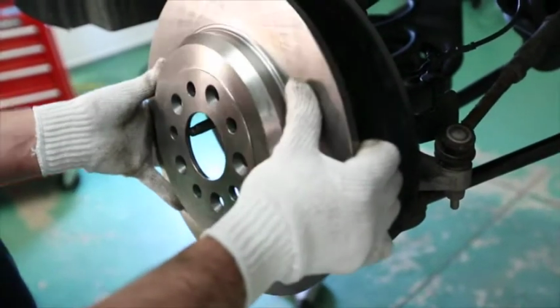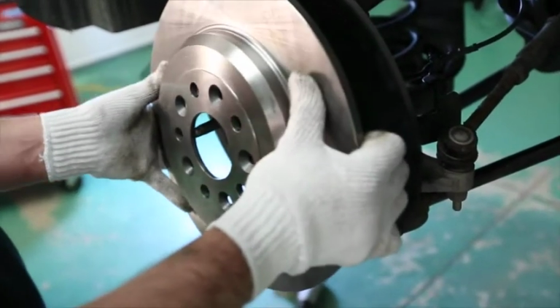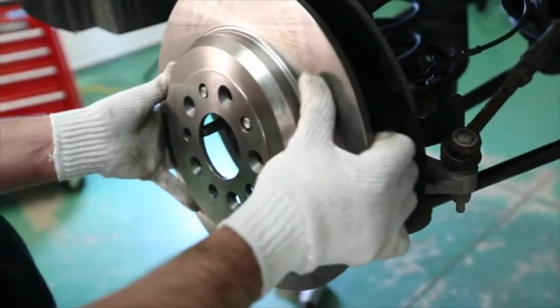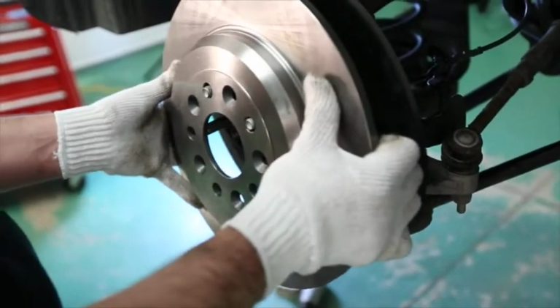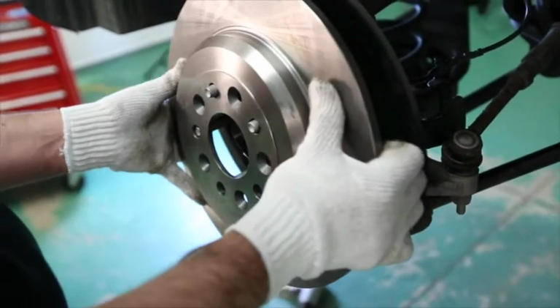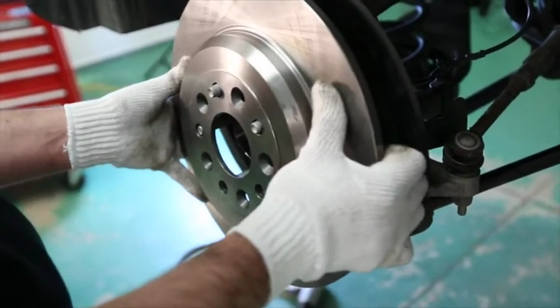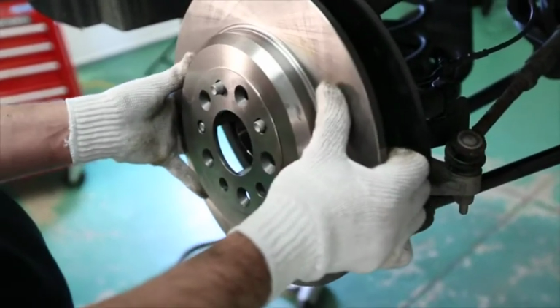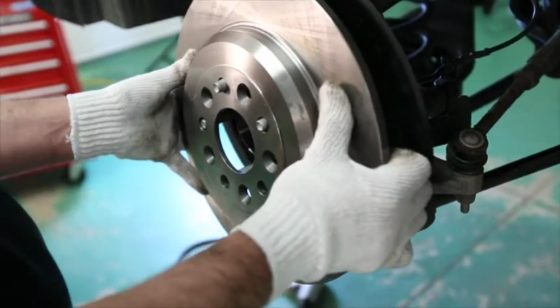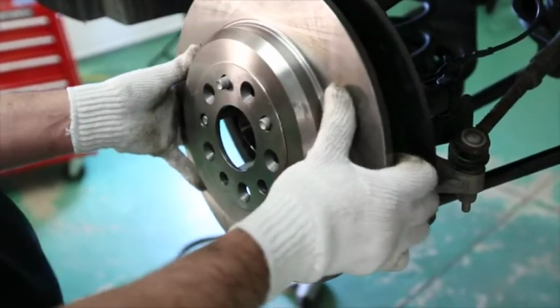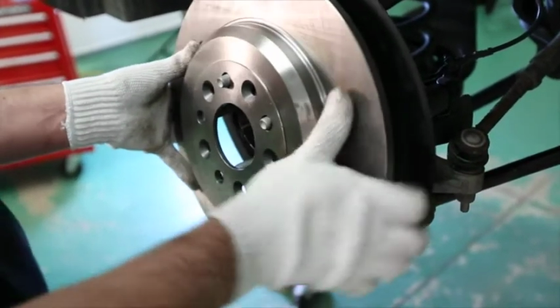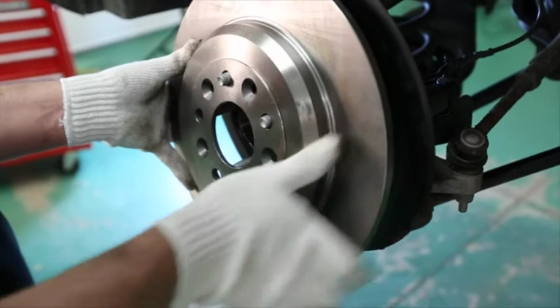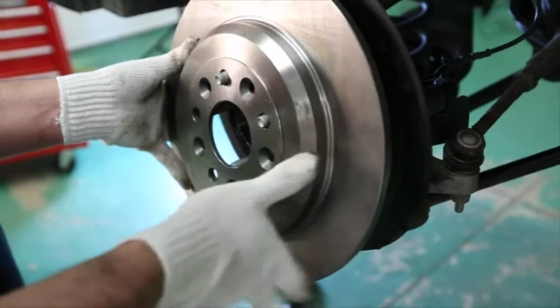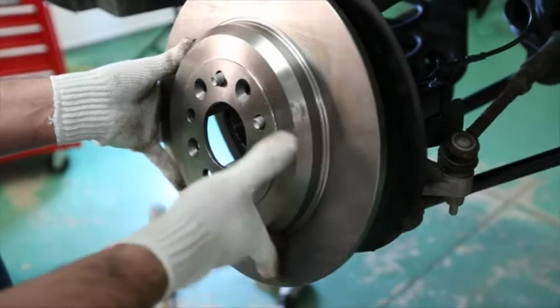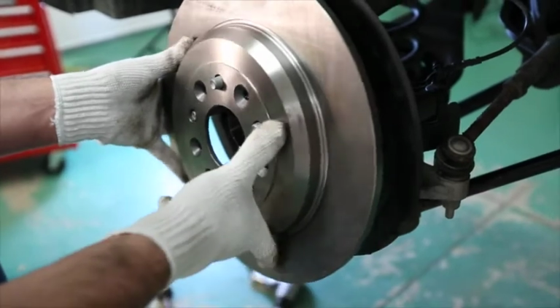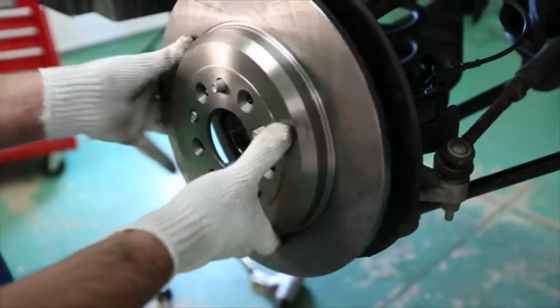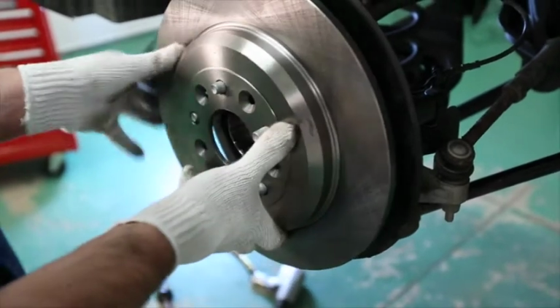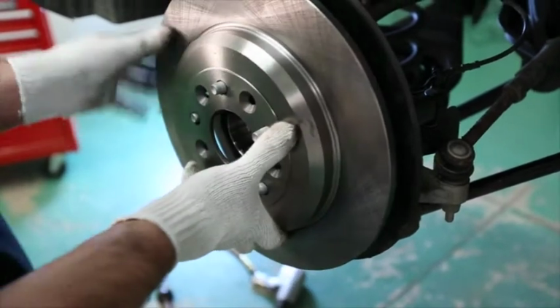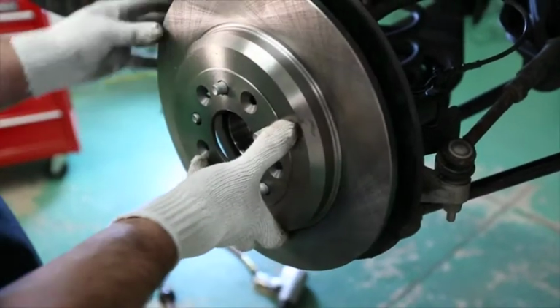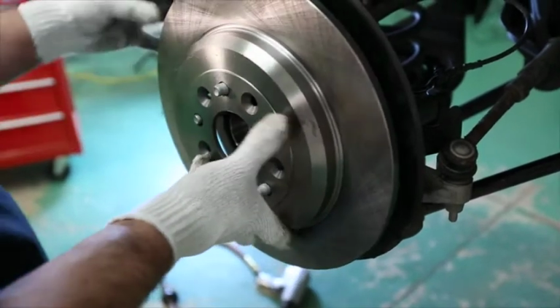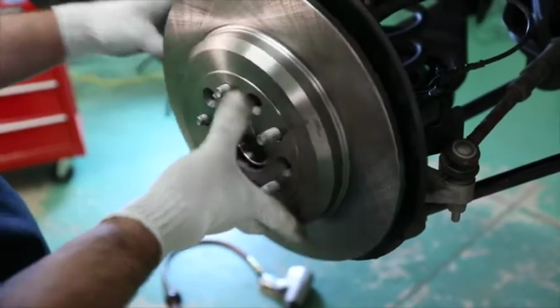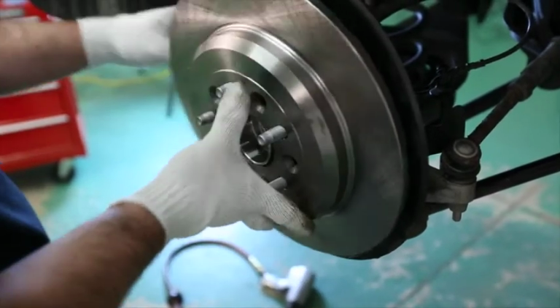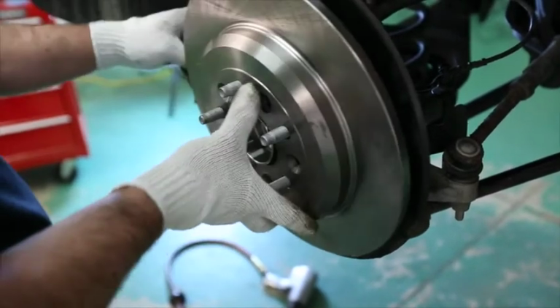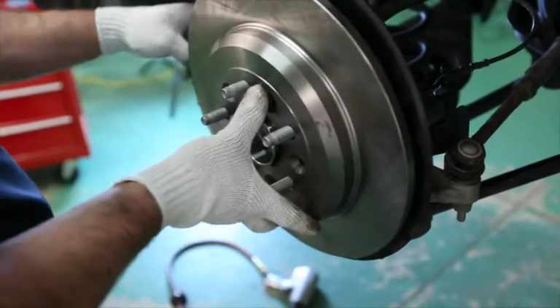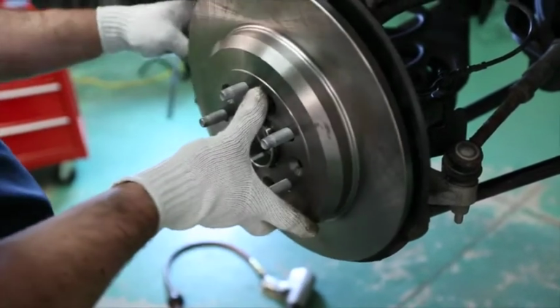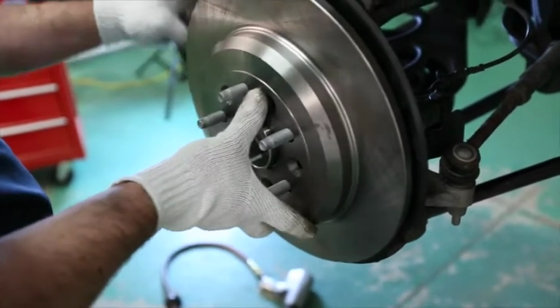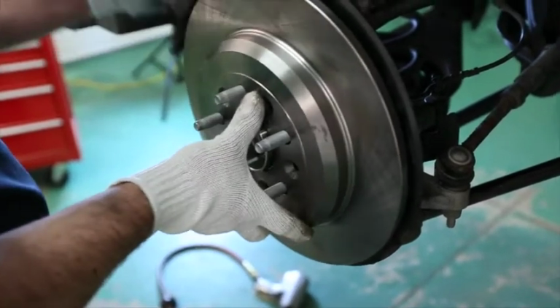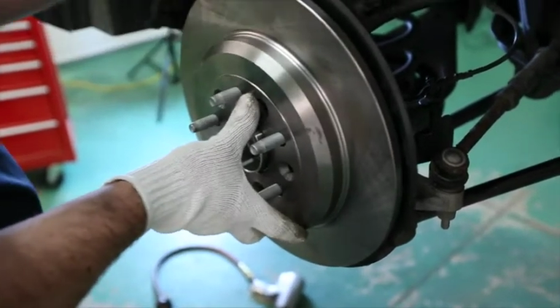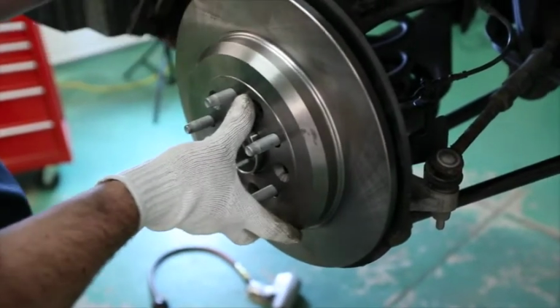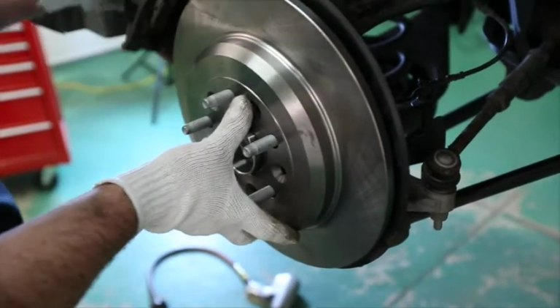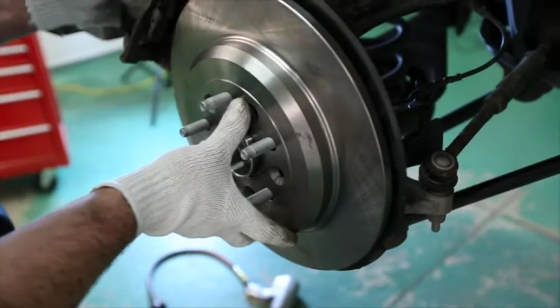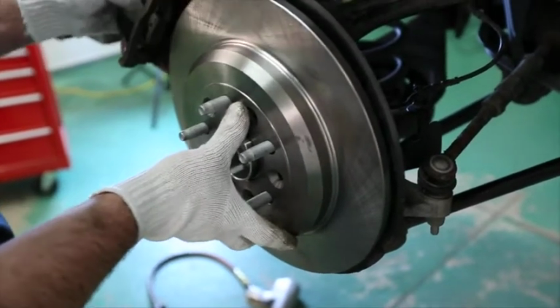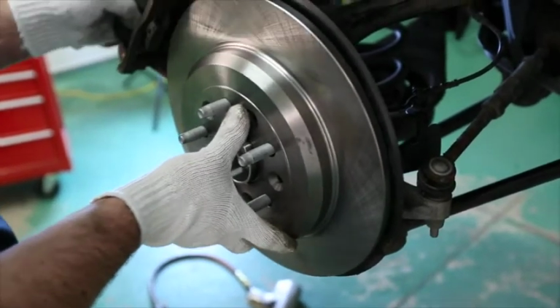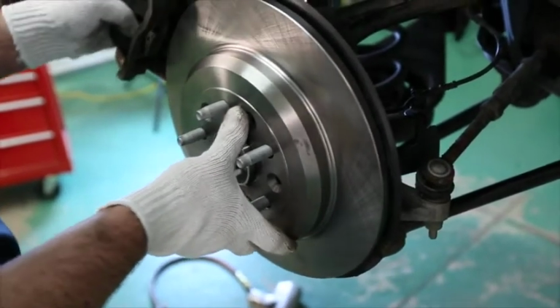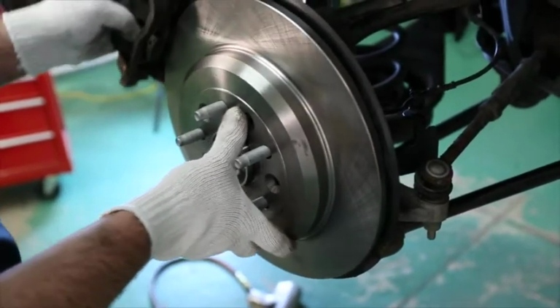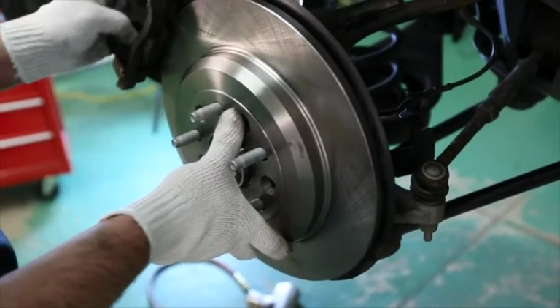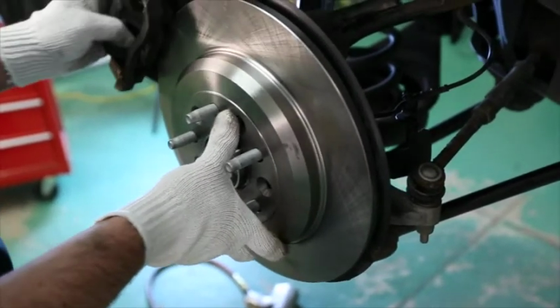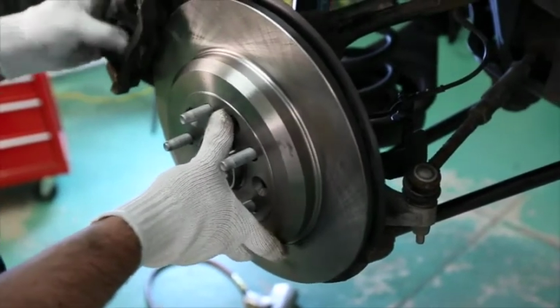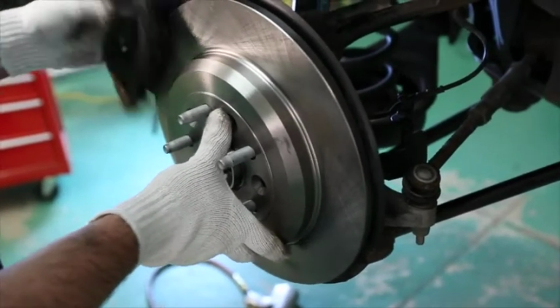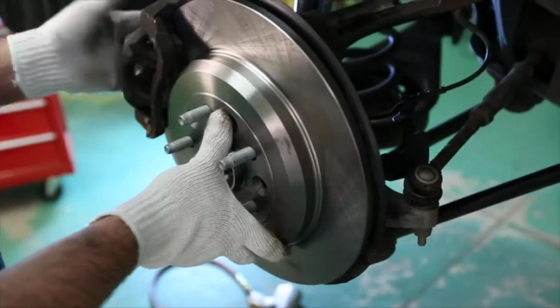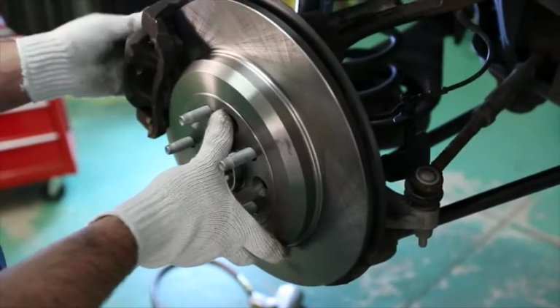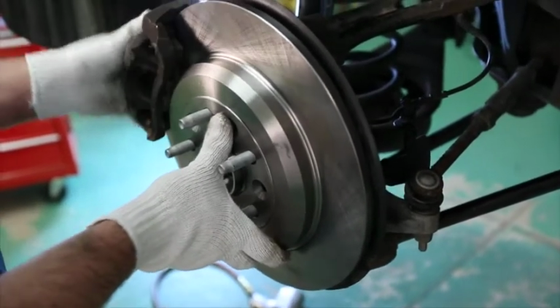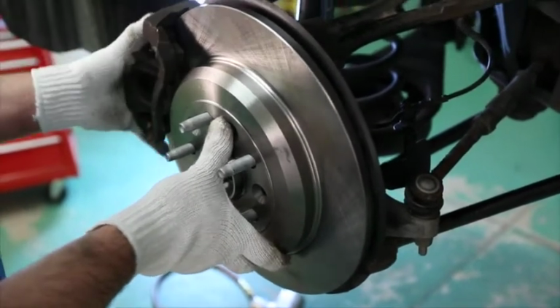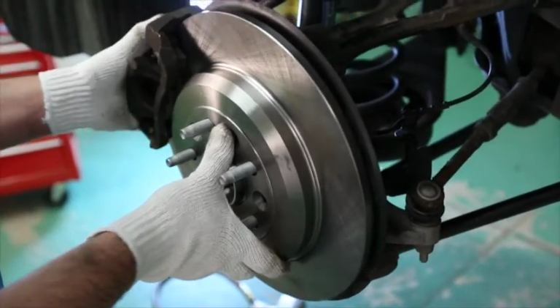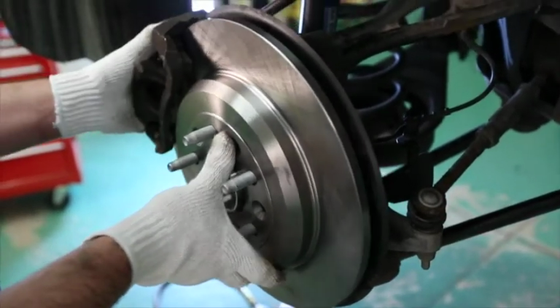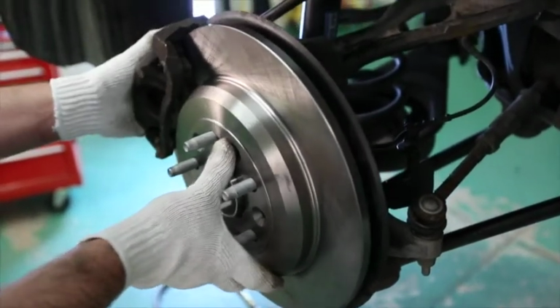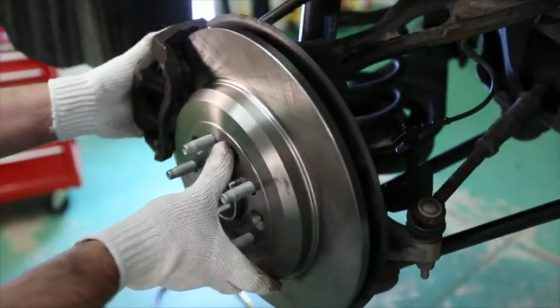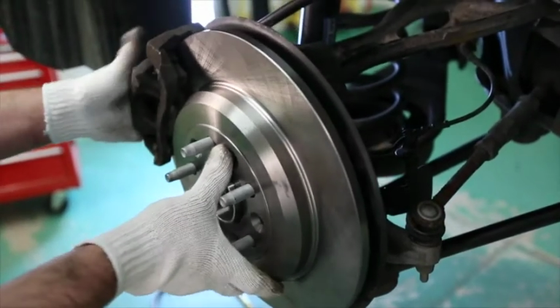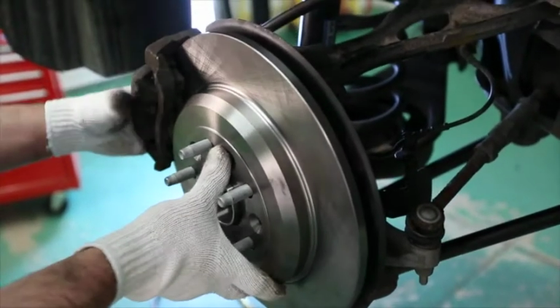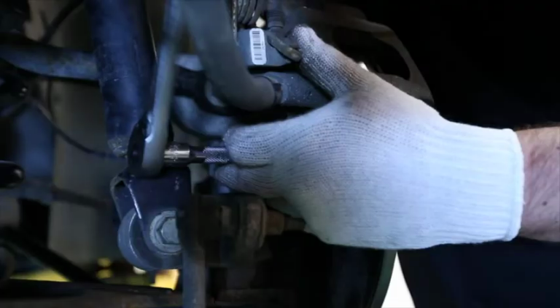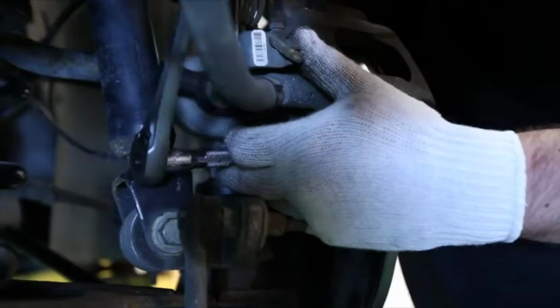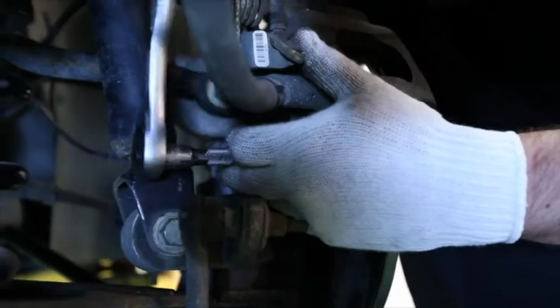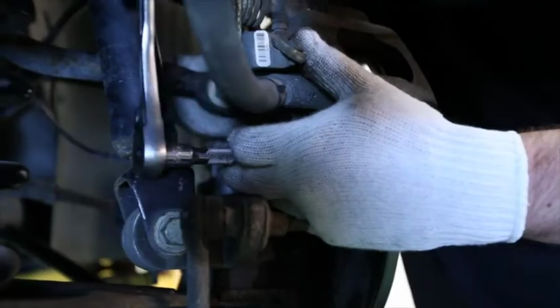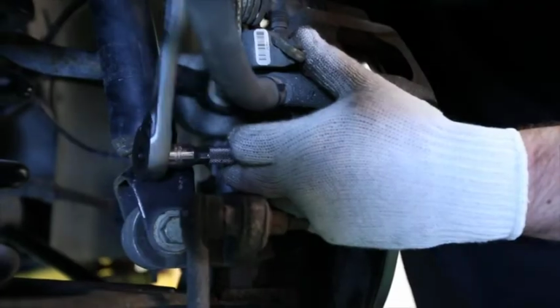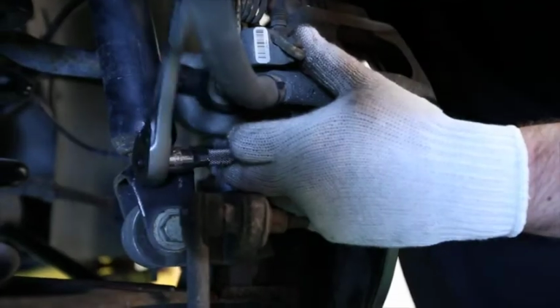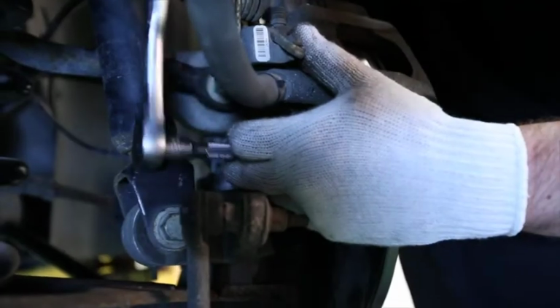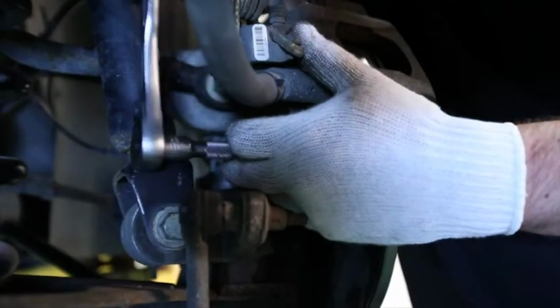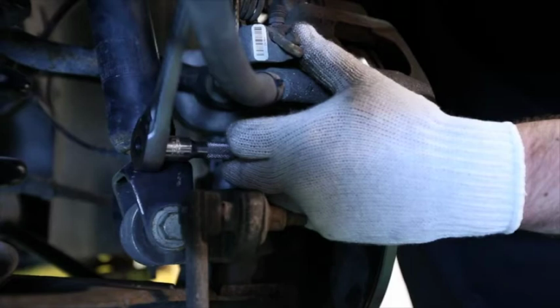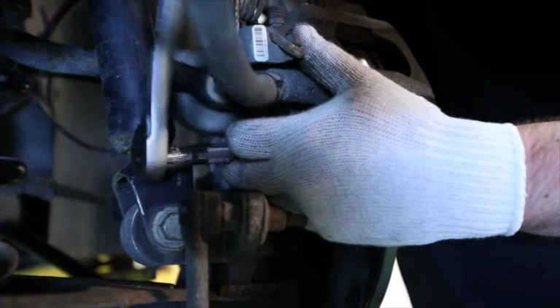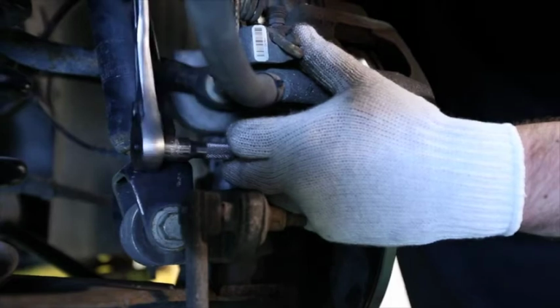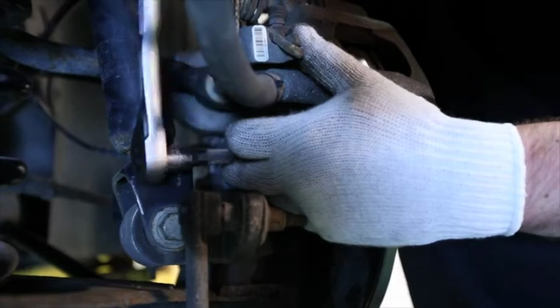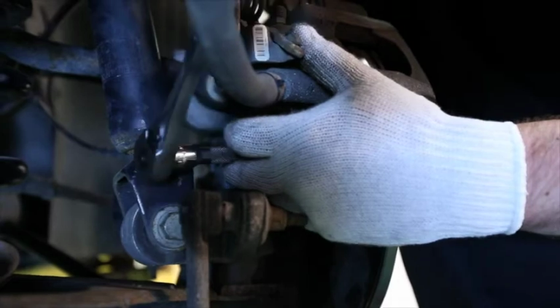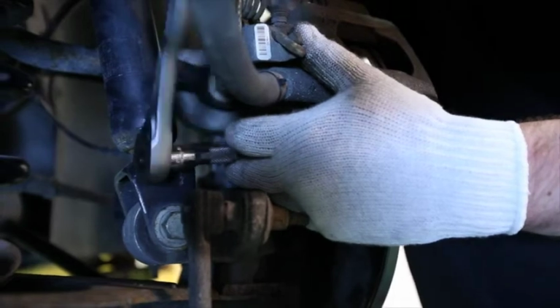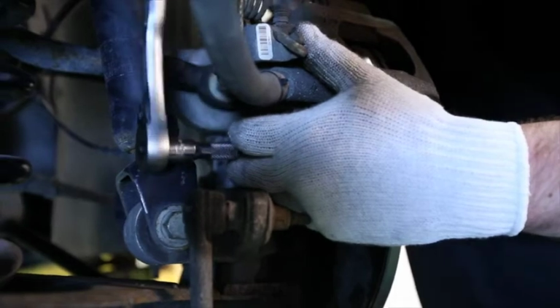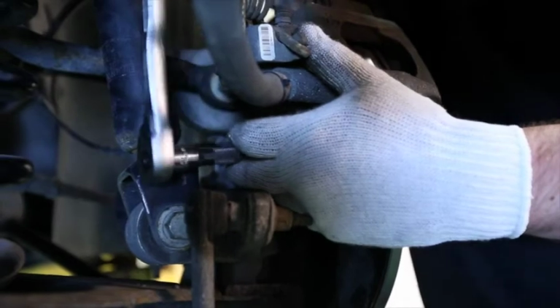Reinstall the rotor. Reinstall the brake caliper and torque the attachment bolts to OE specification.